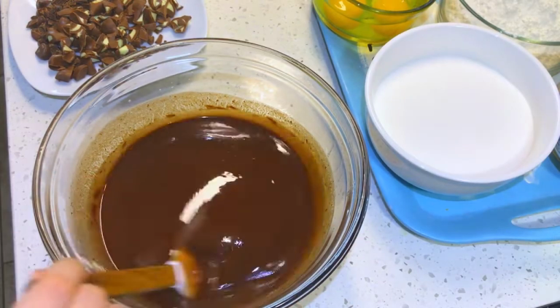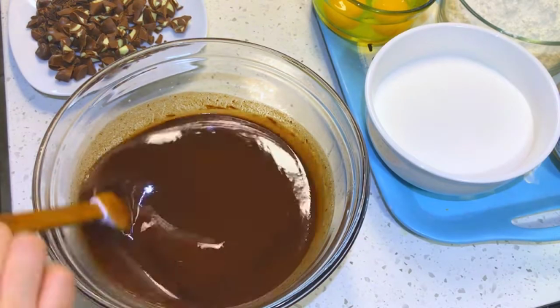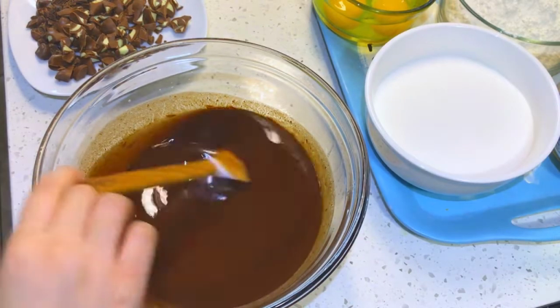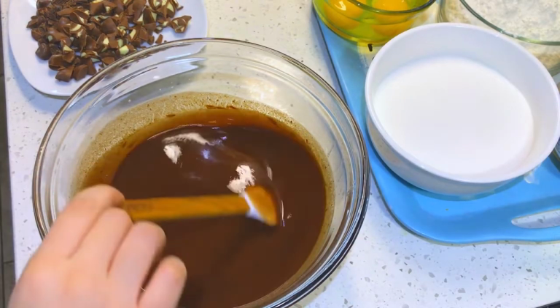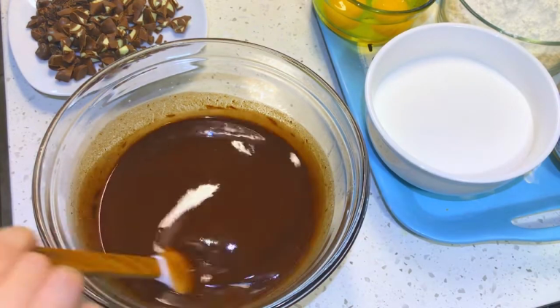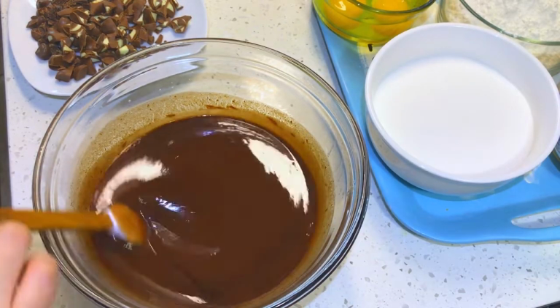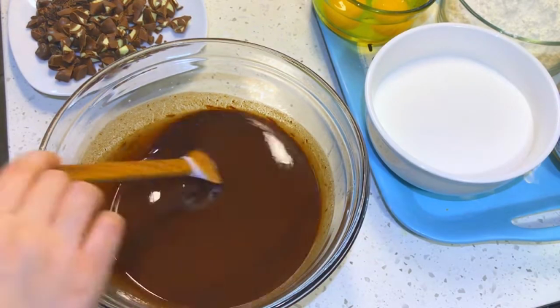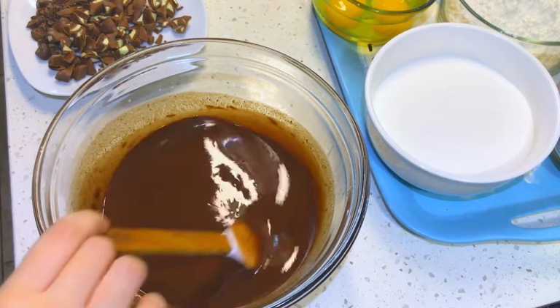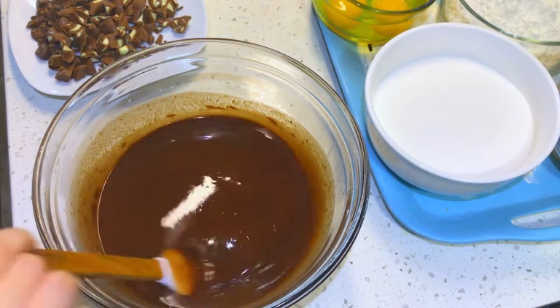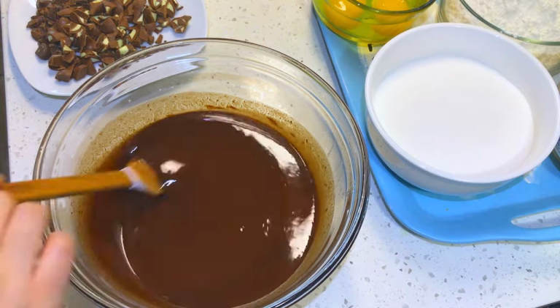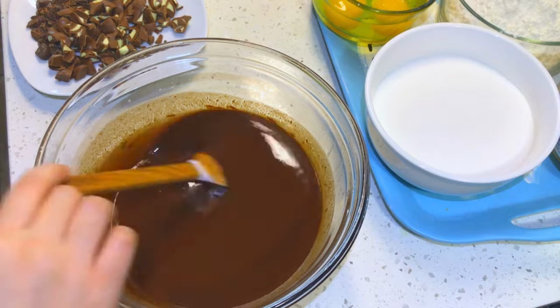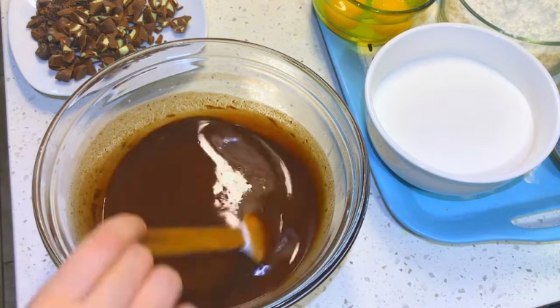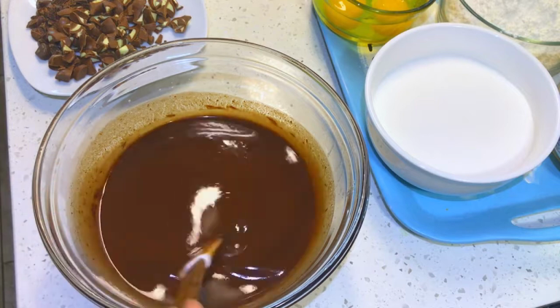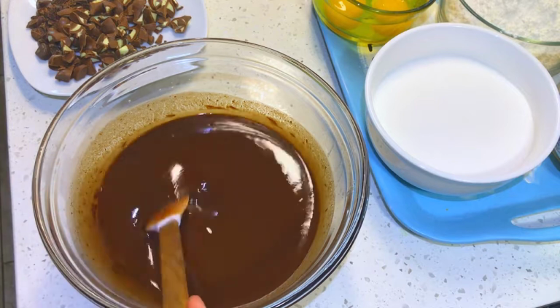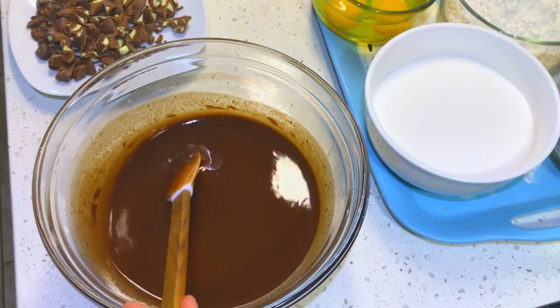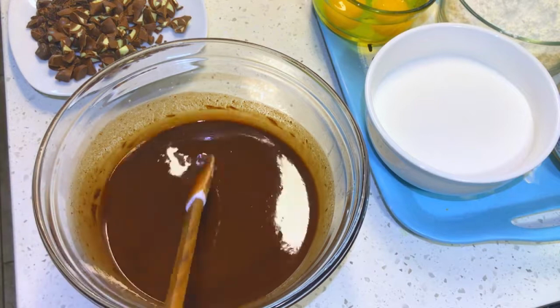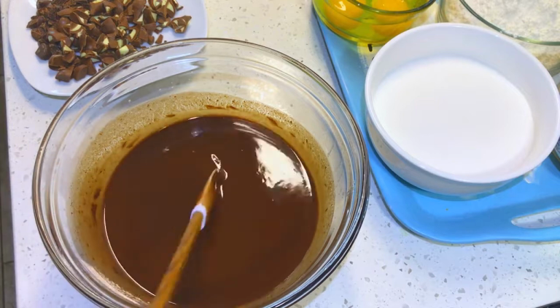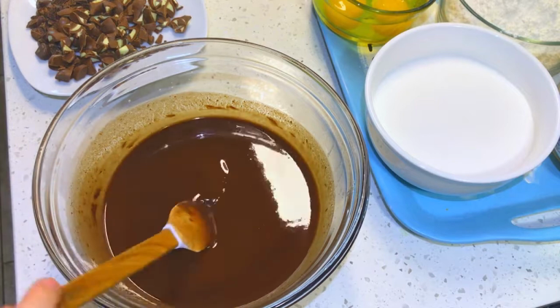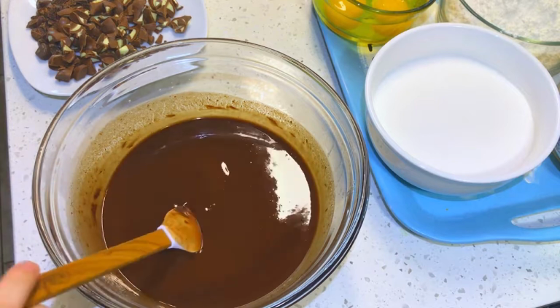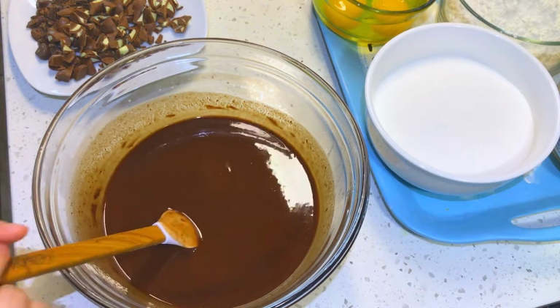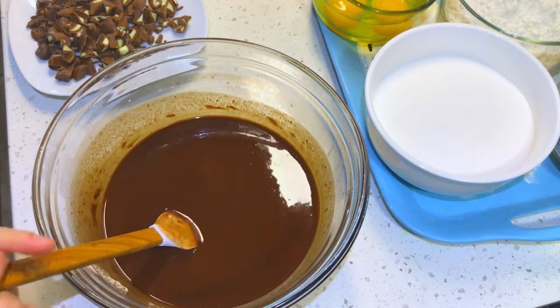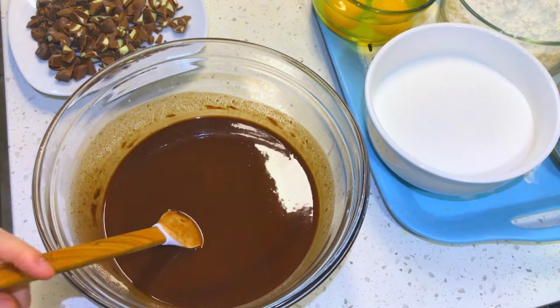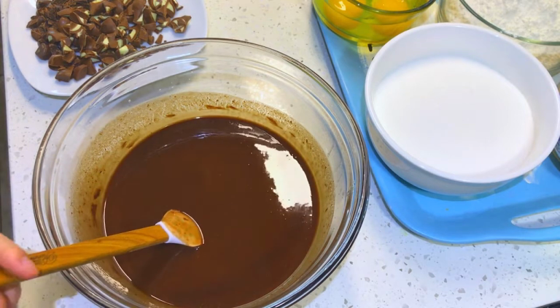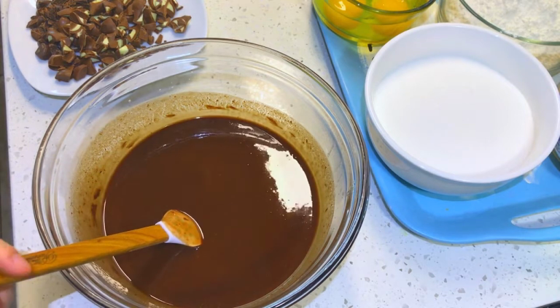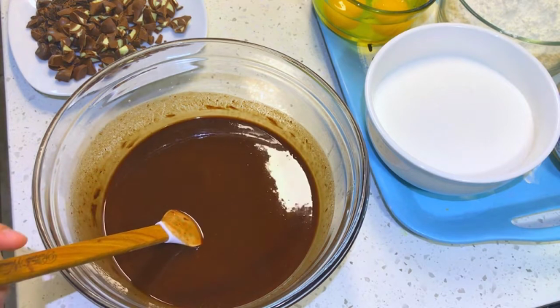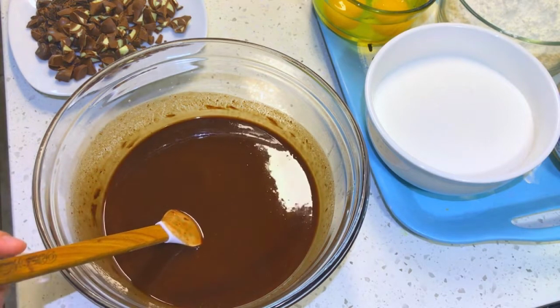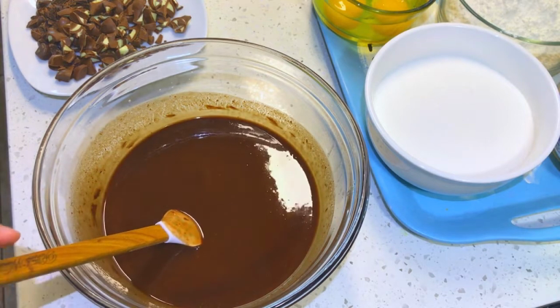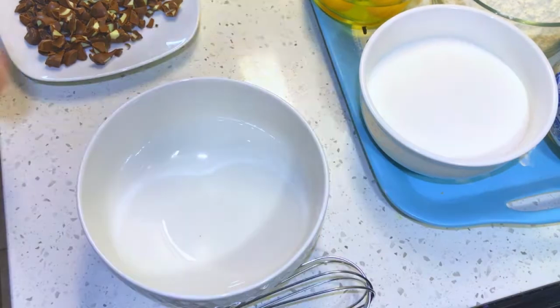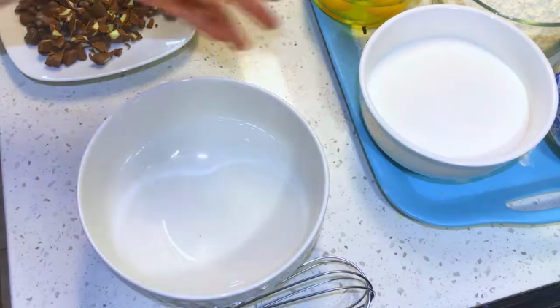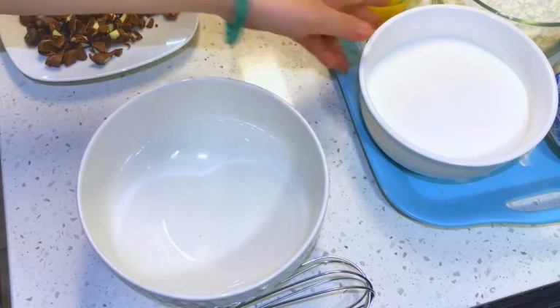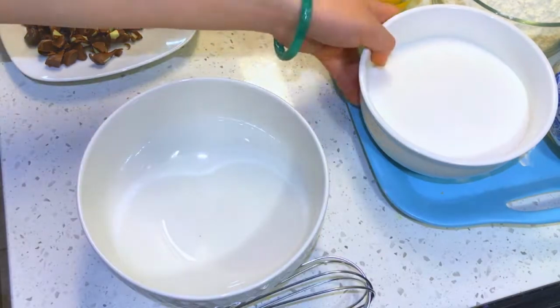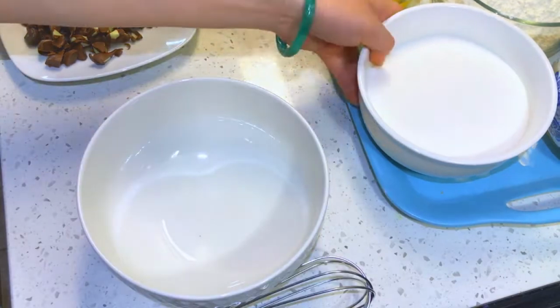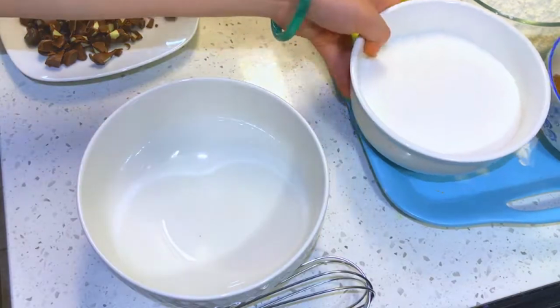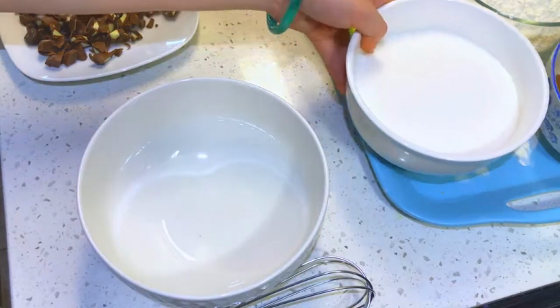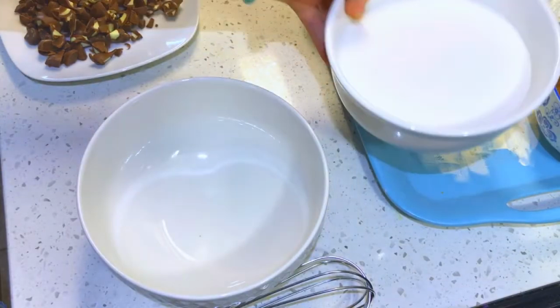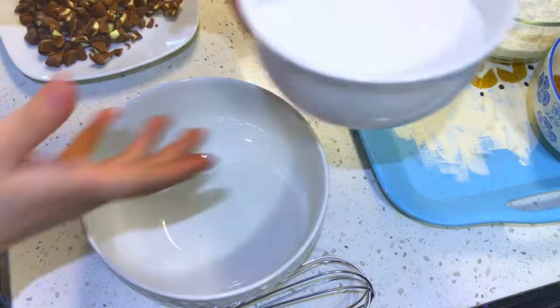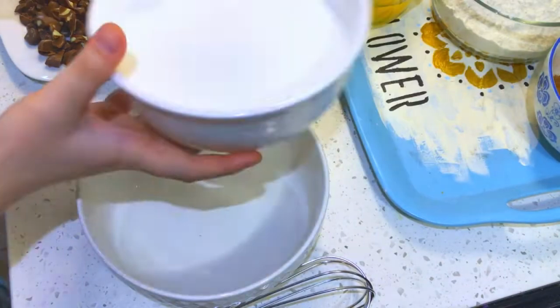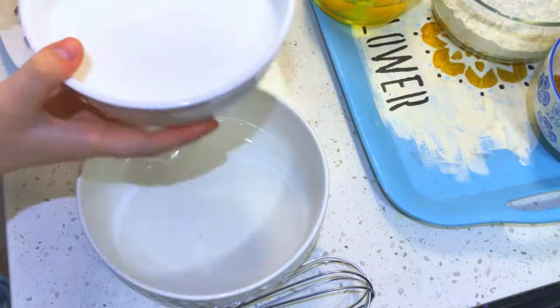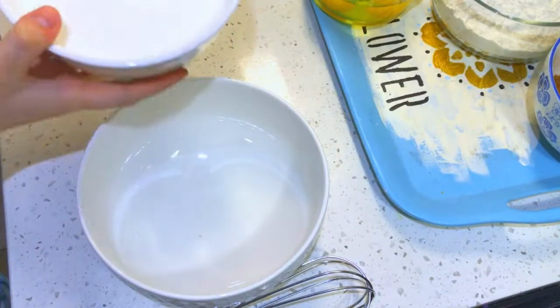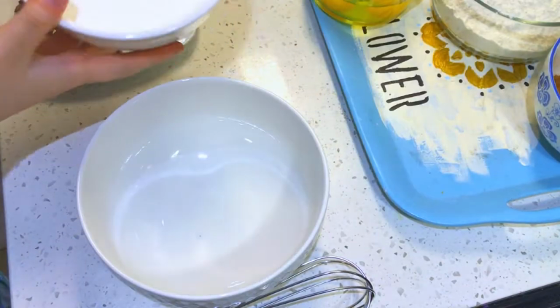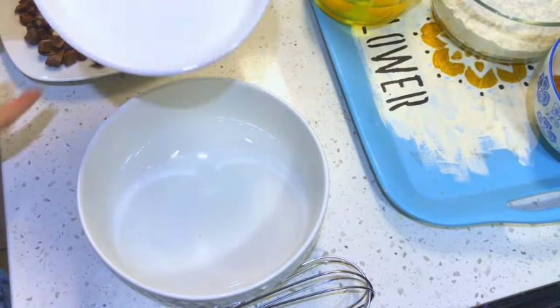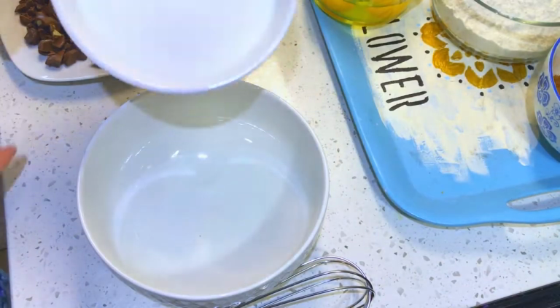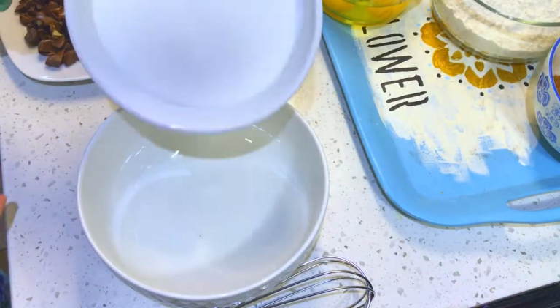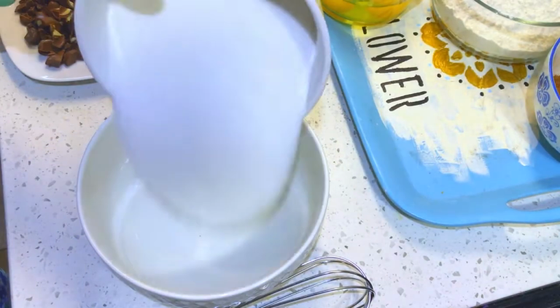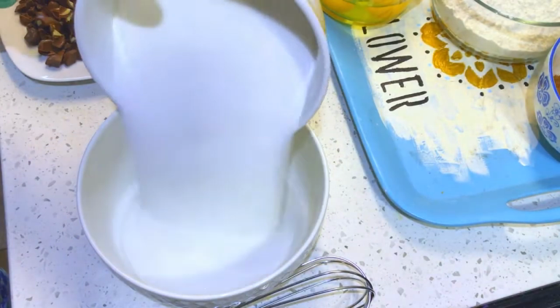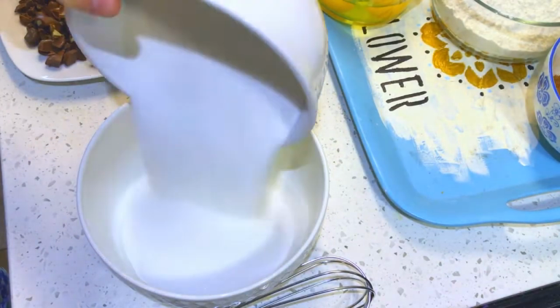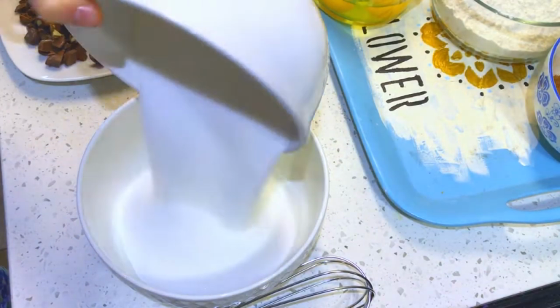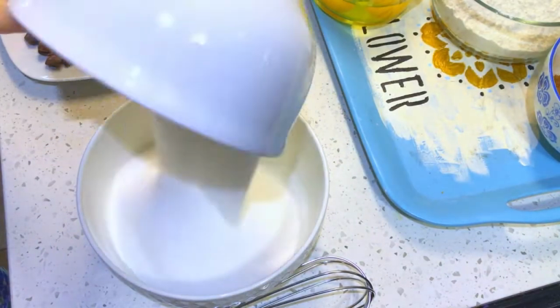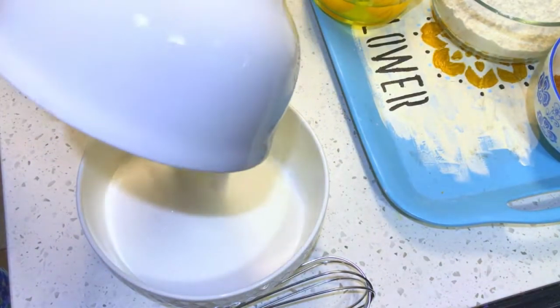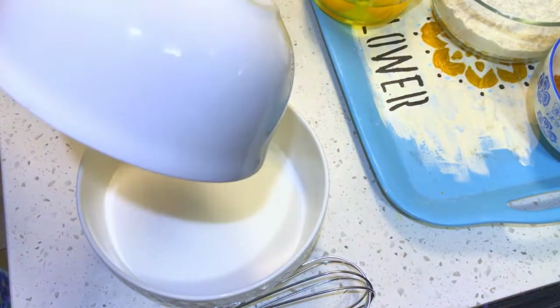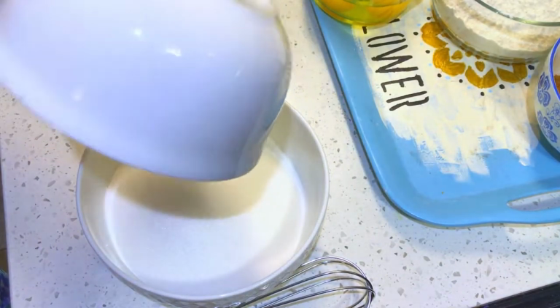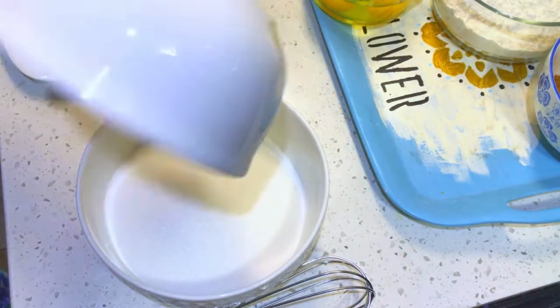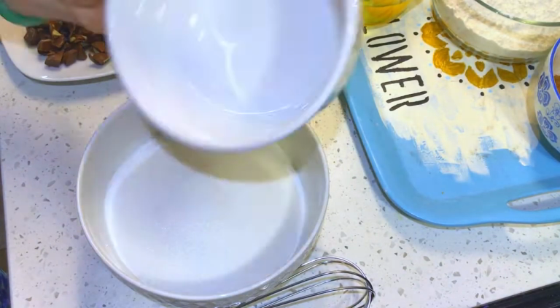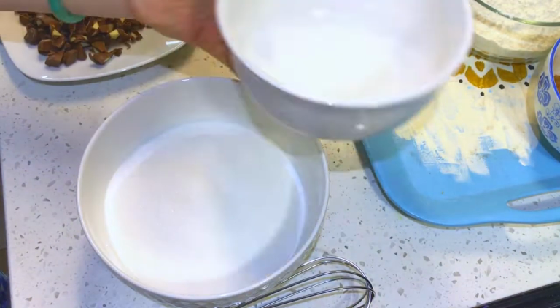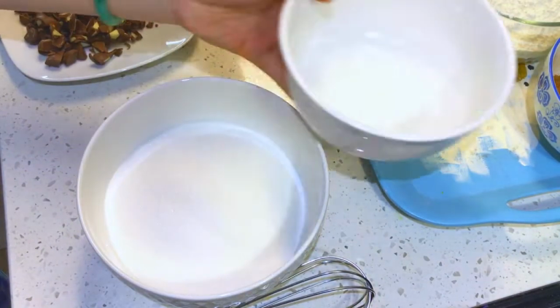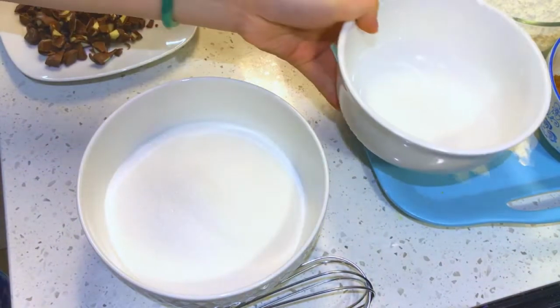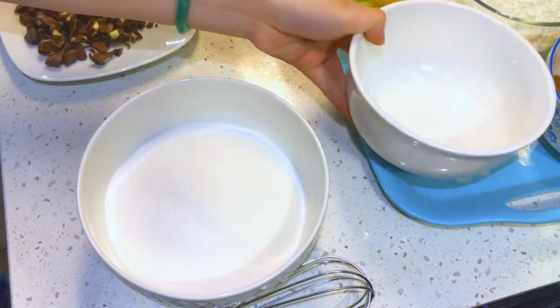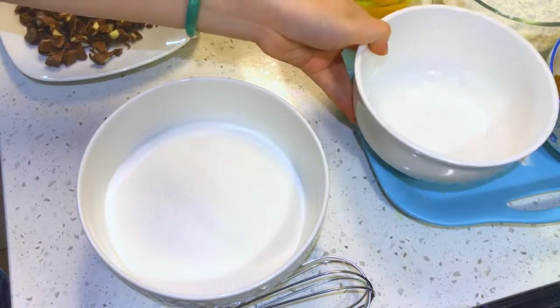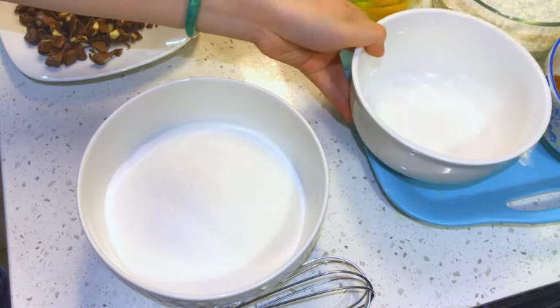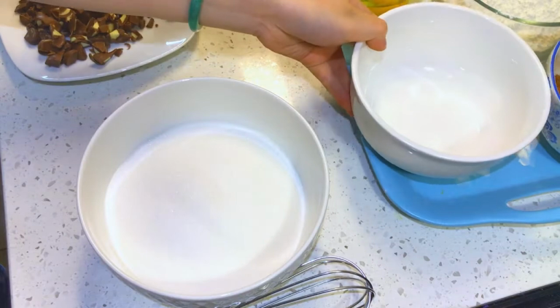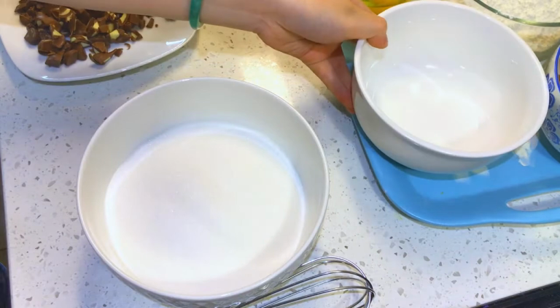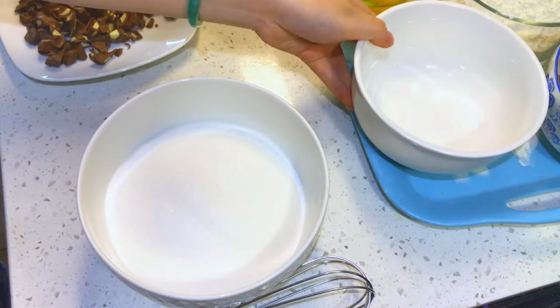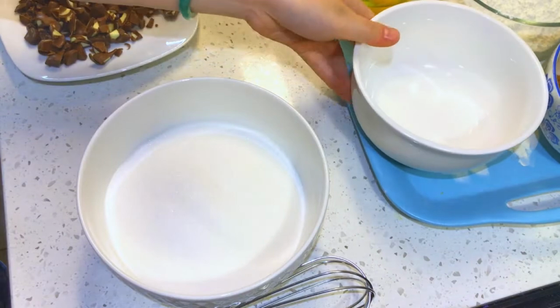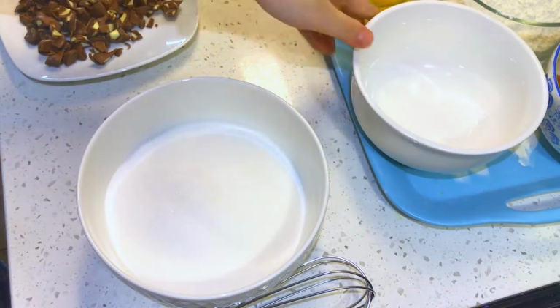In a separate bowl, add in your sugar and your cocoa powder and then whisk them thoroughly until they are combined.